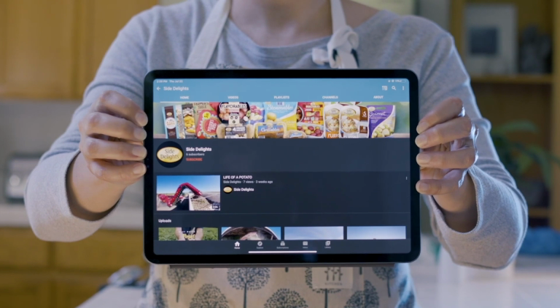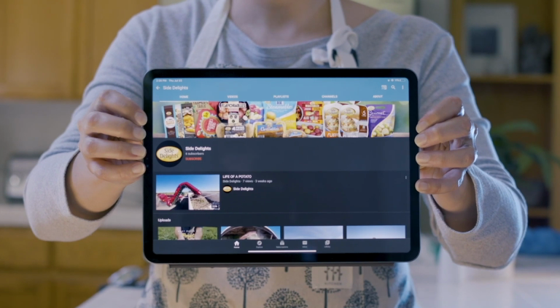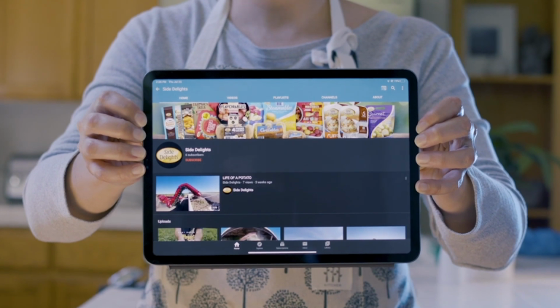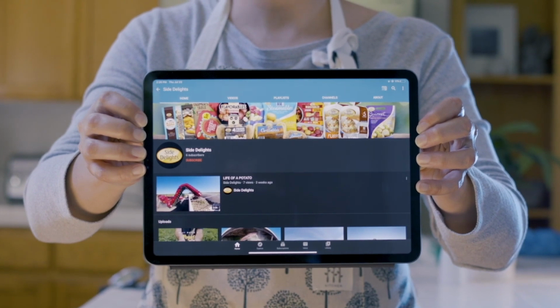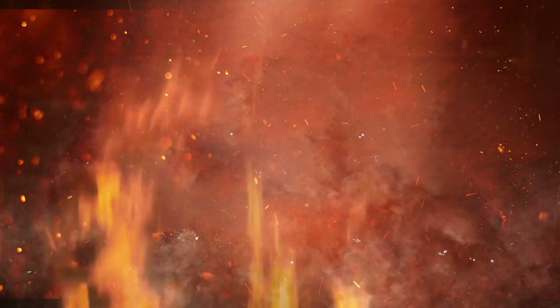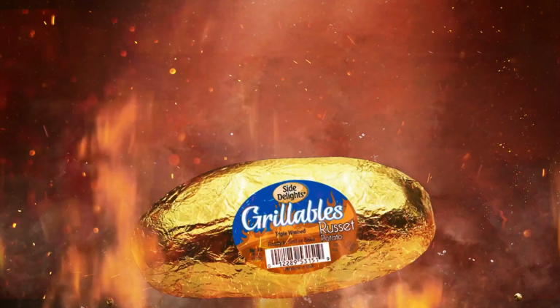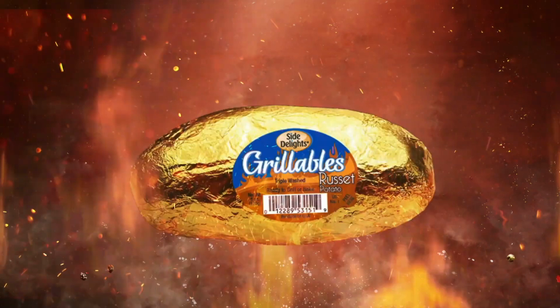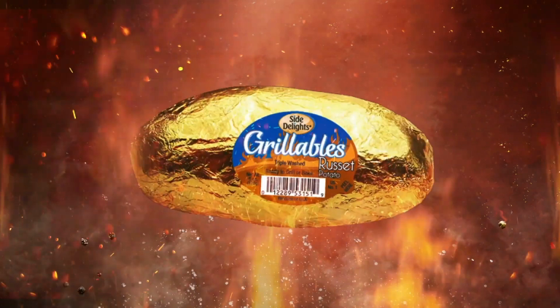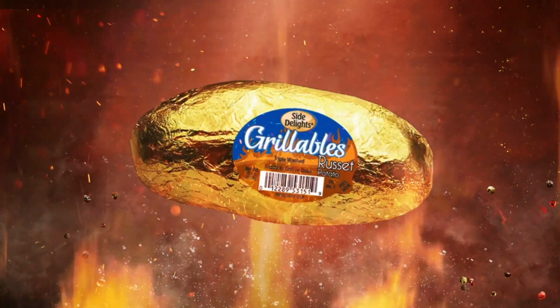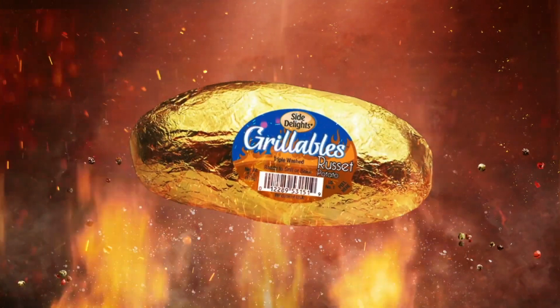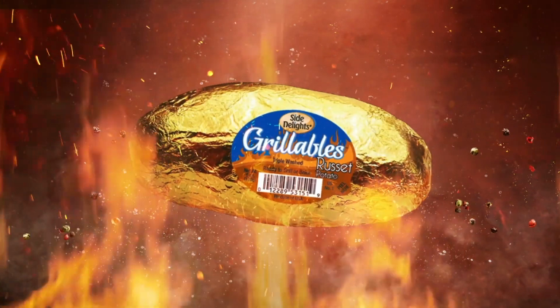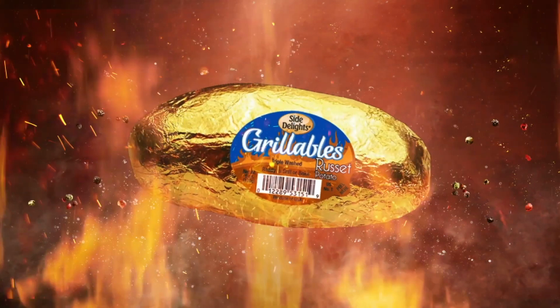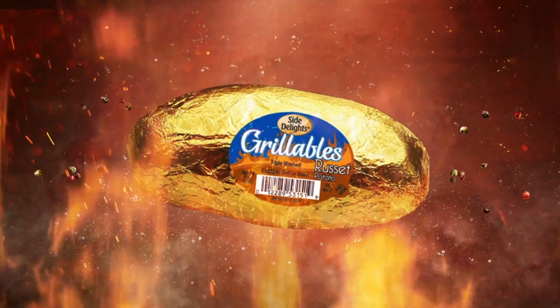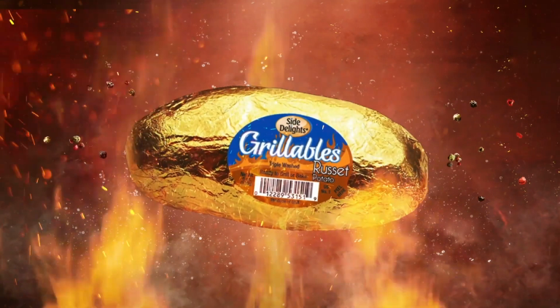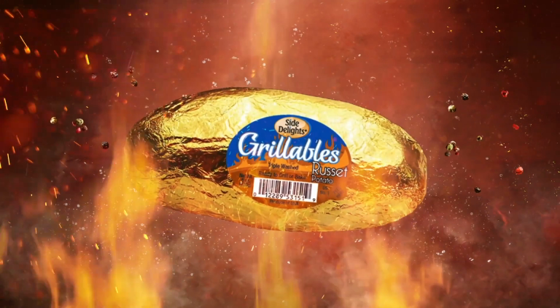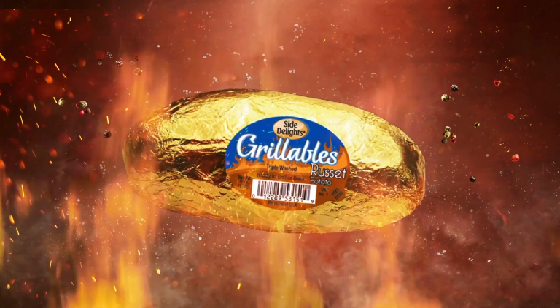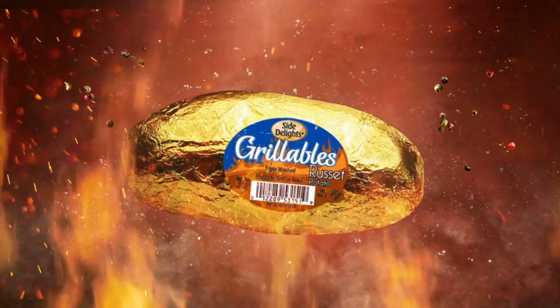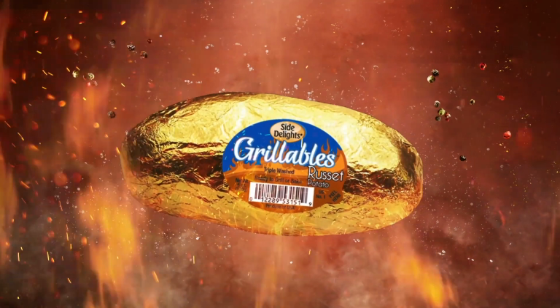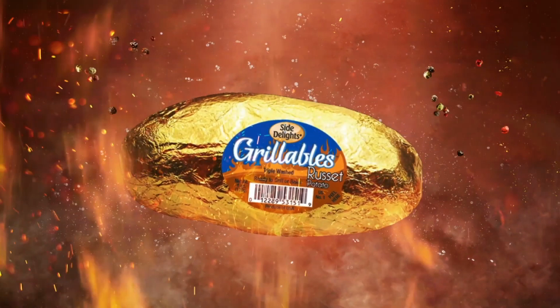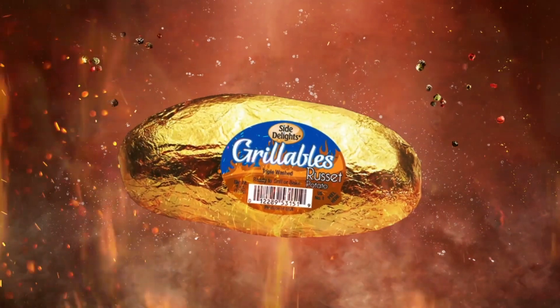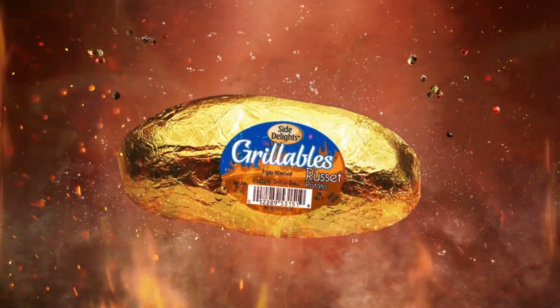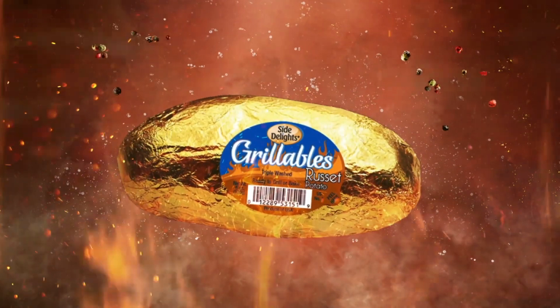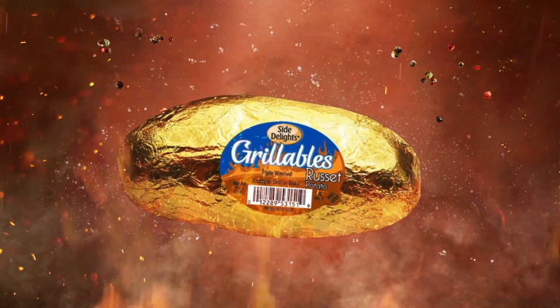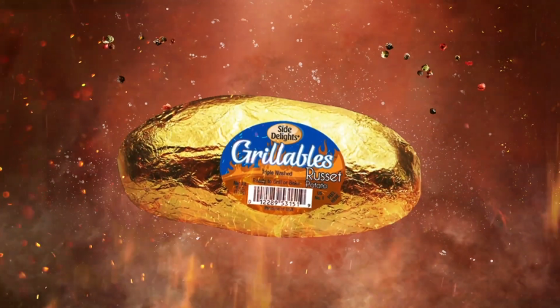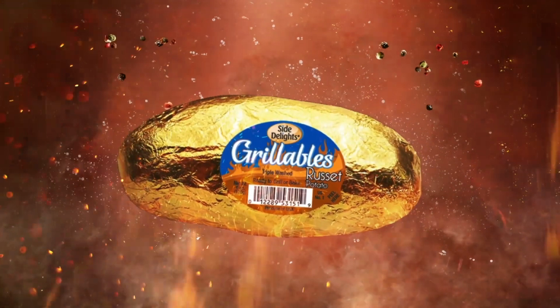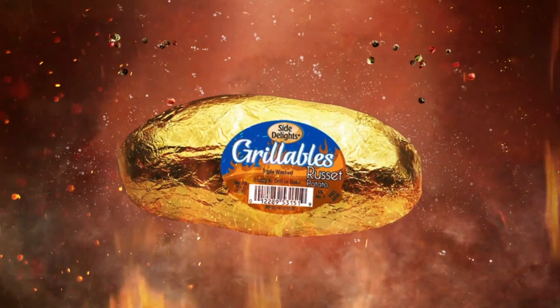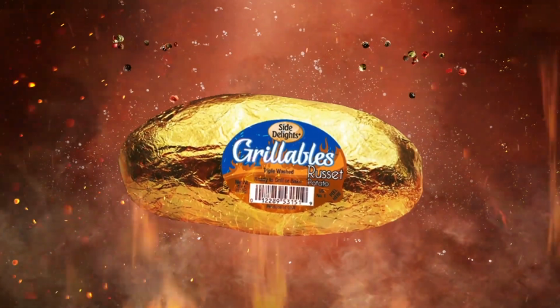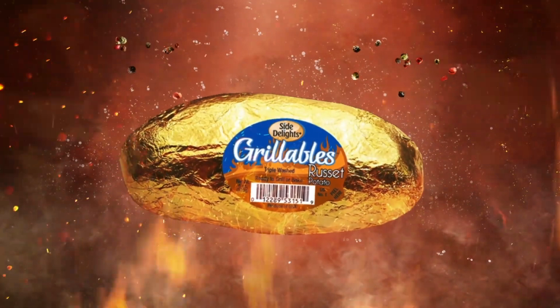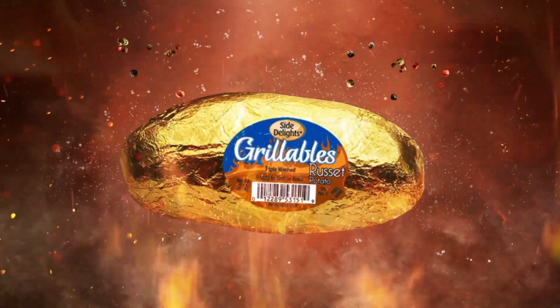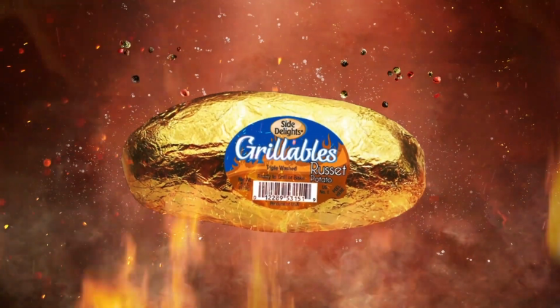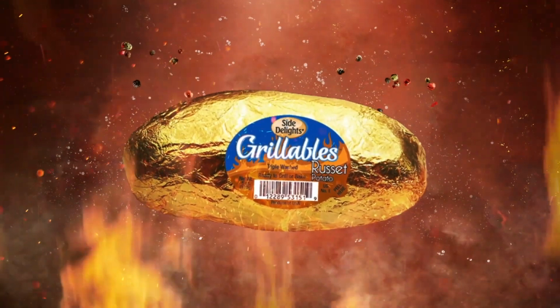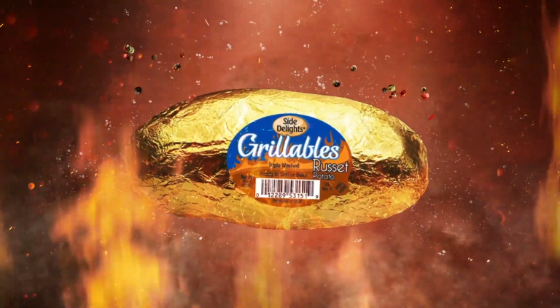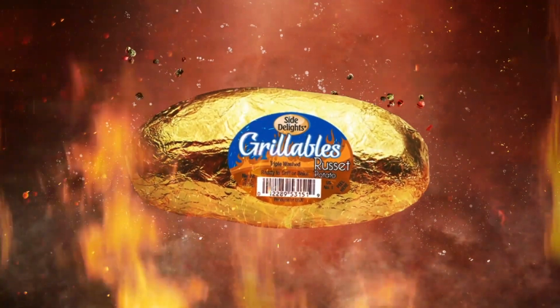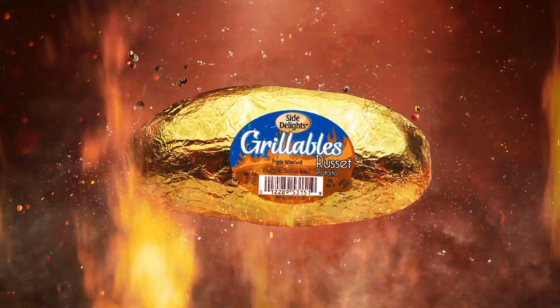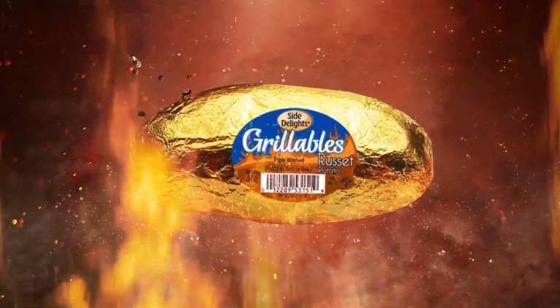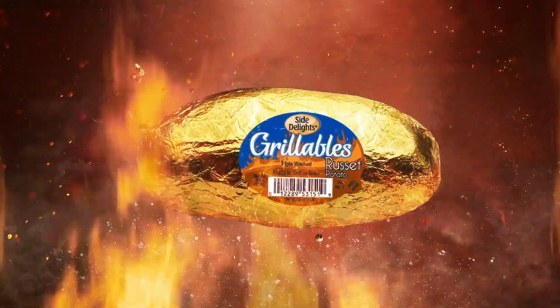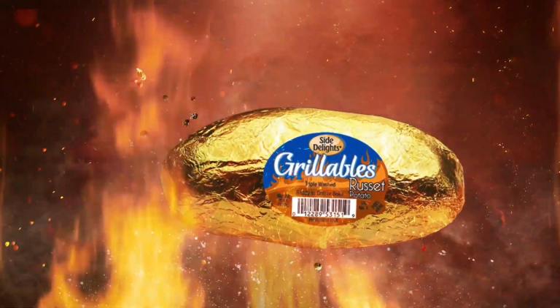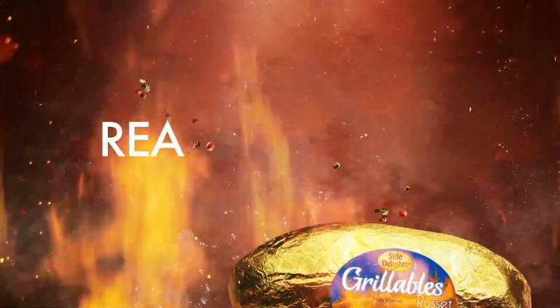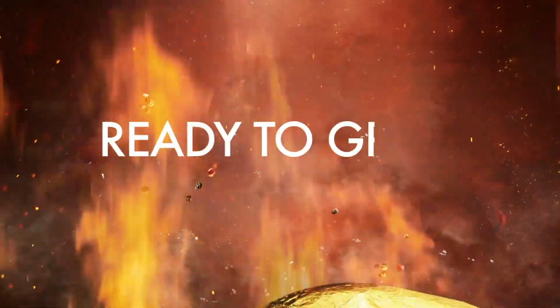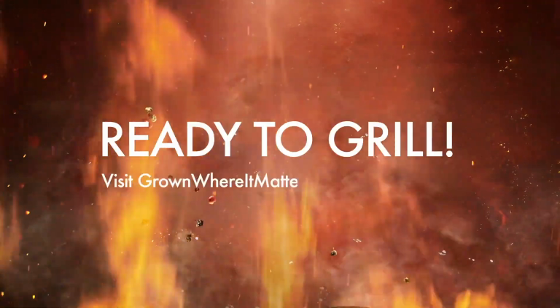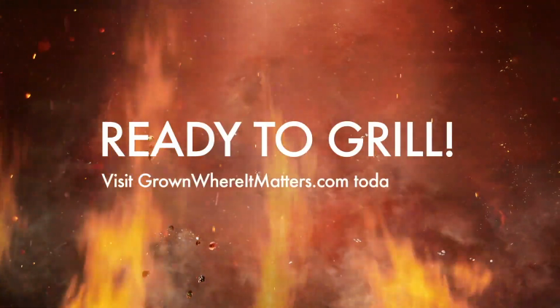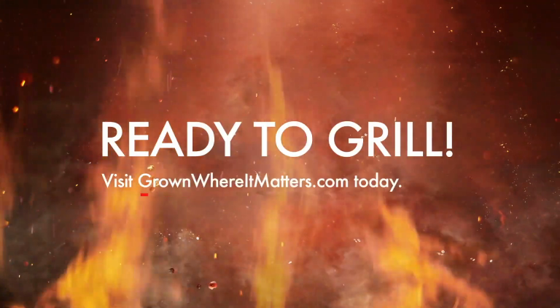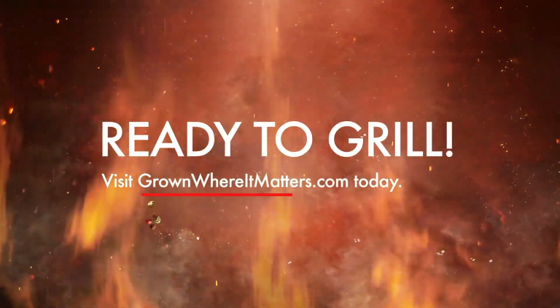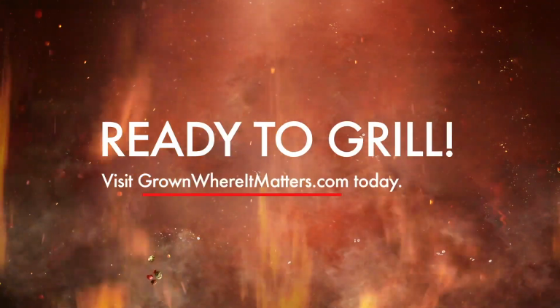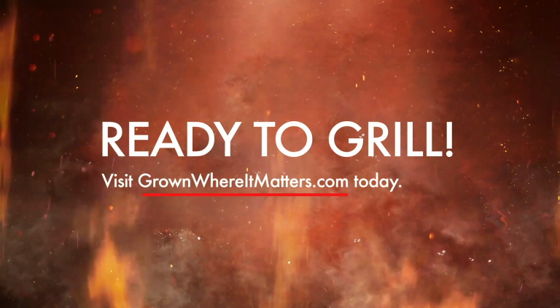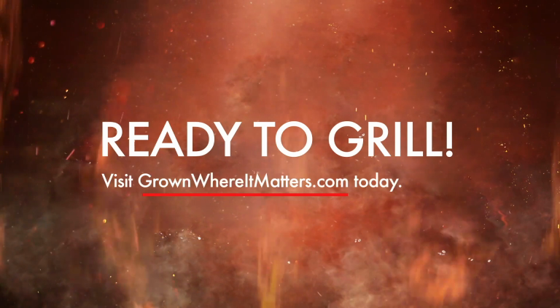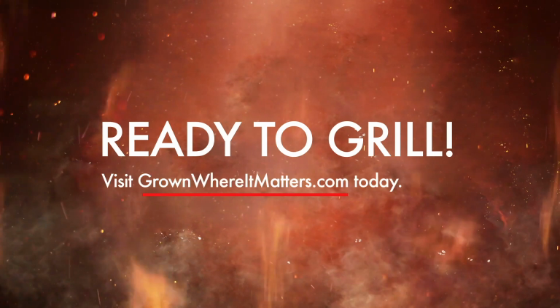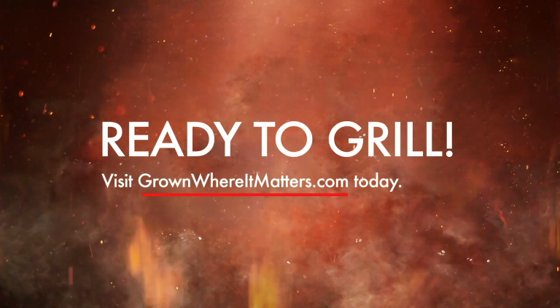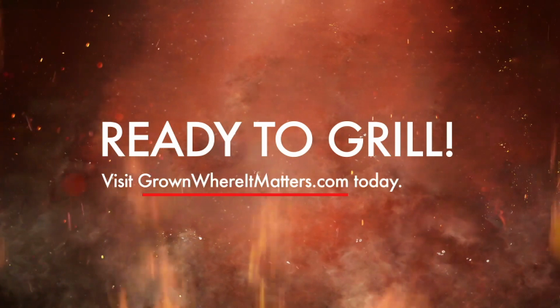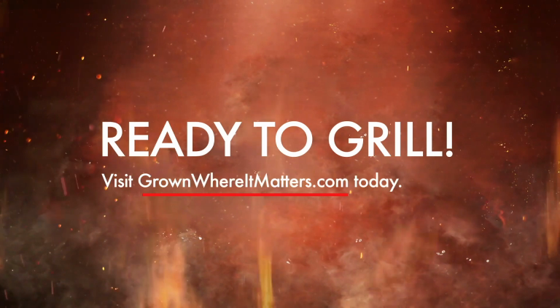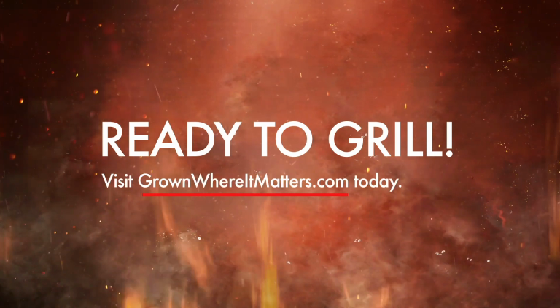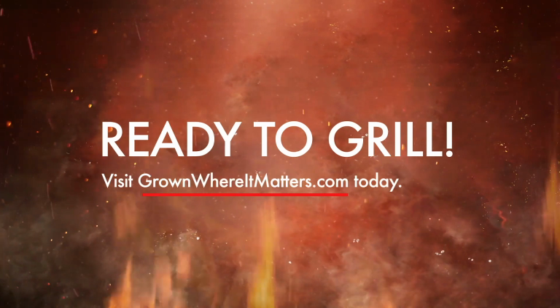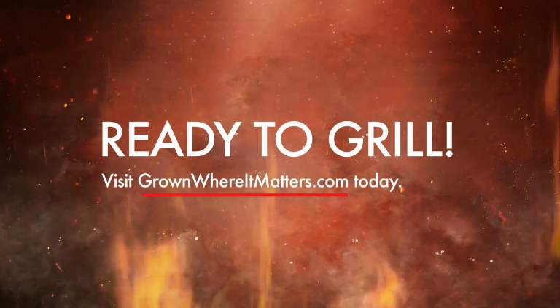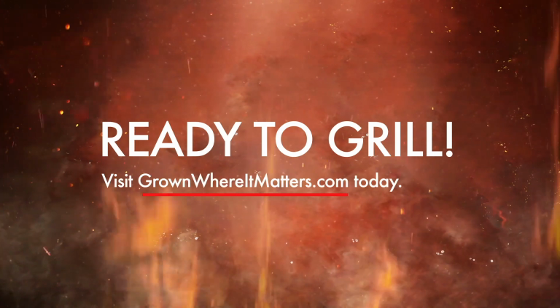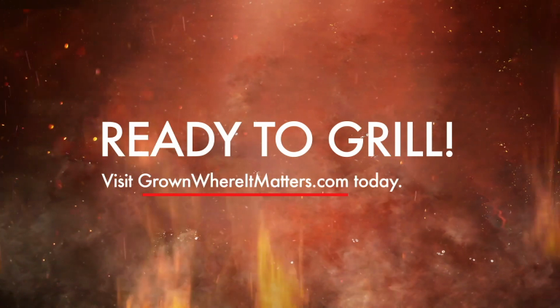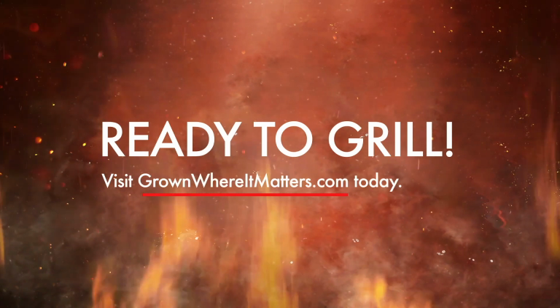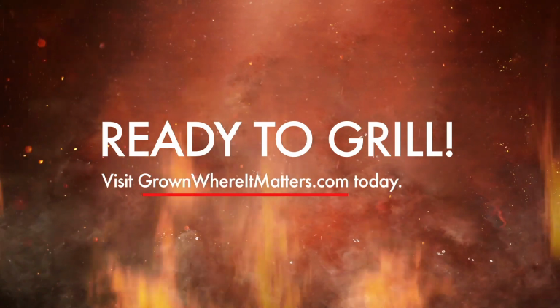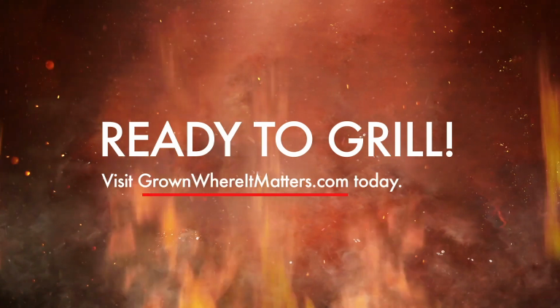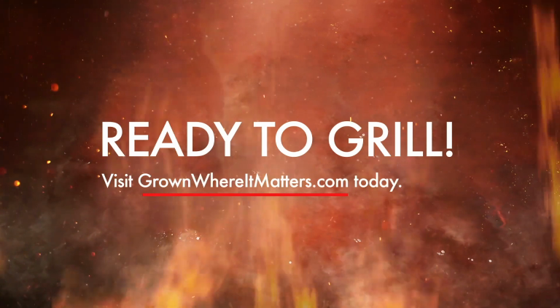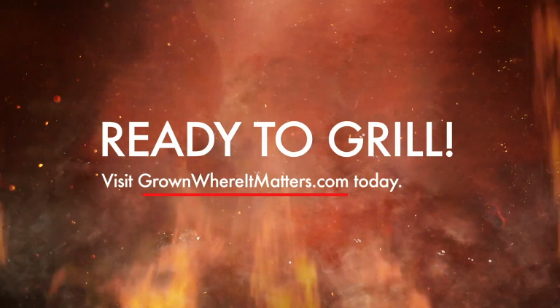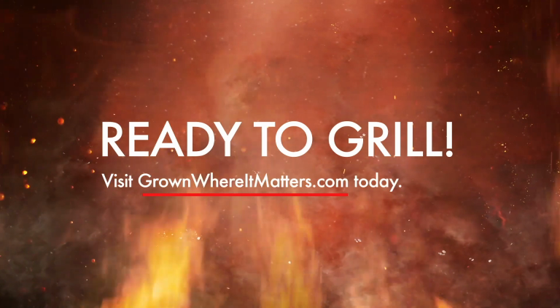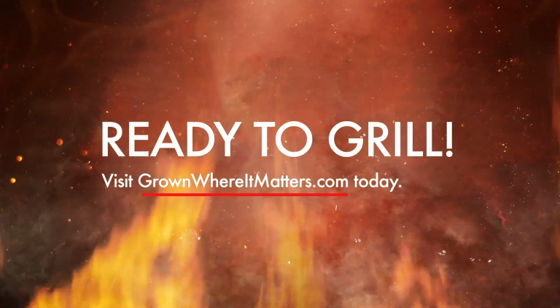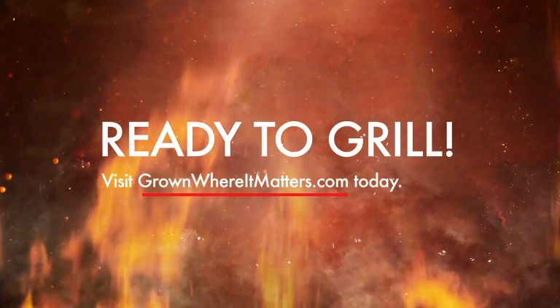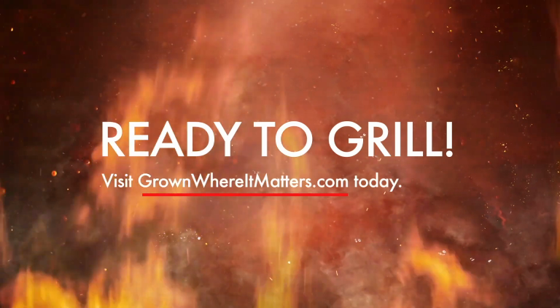And if you want an even easier way, try Side Delights Grillables — pre-washed, wrapped in foil, and ready for dinner tonight.